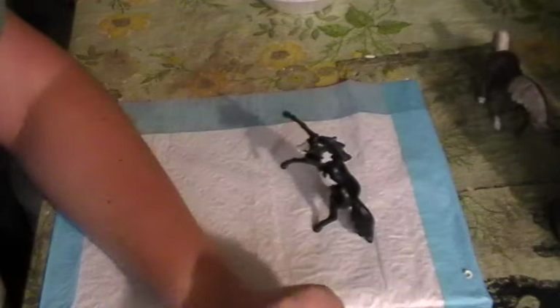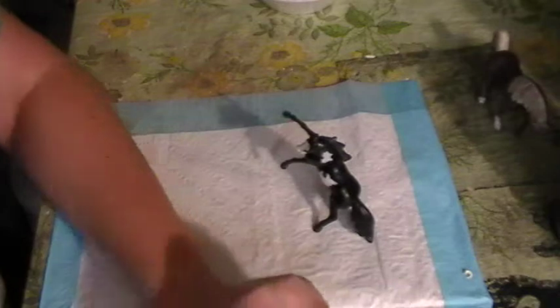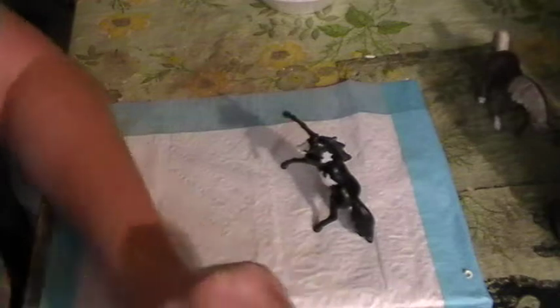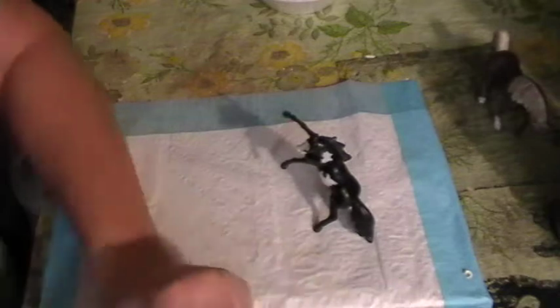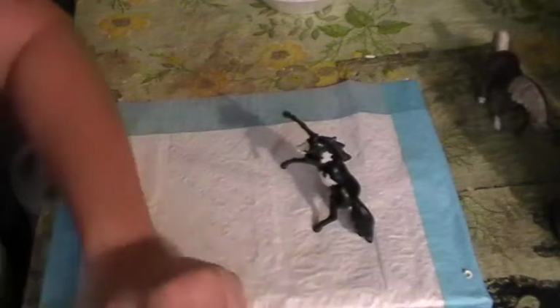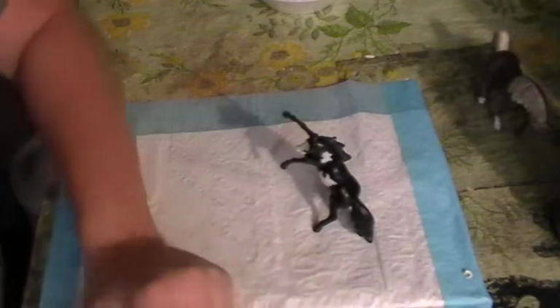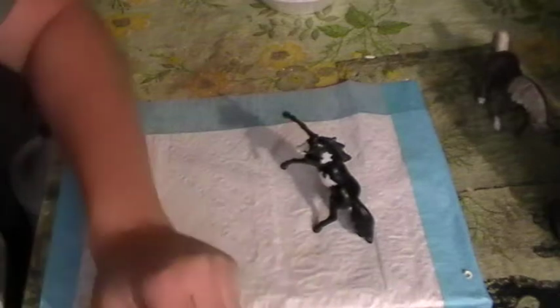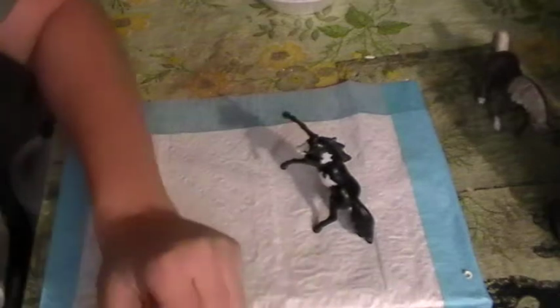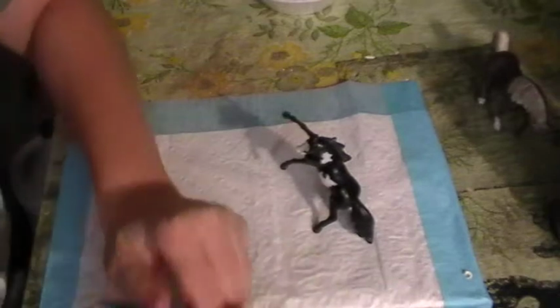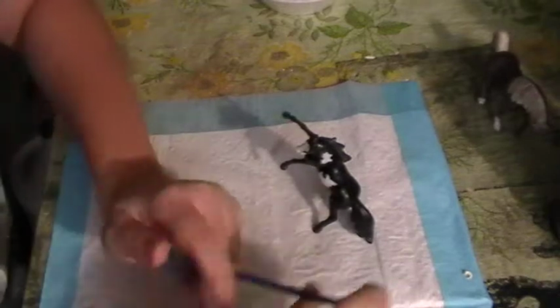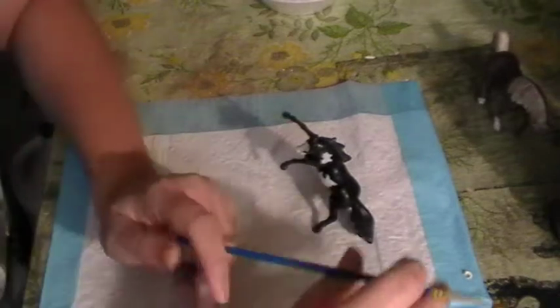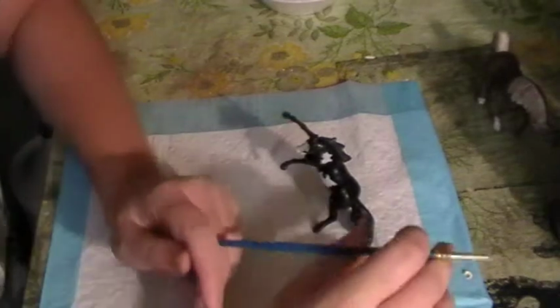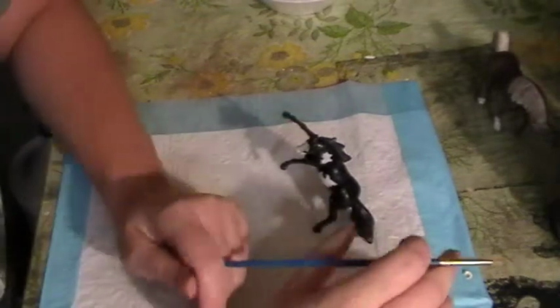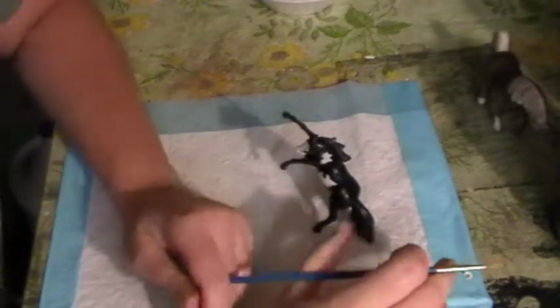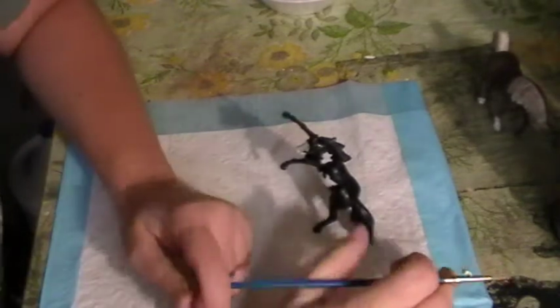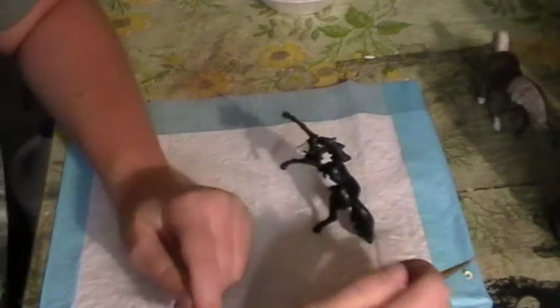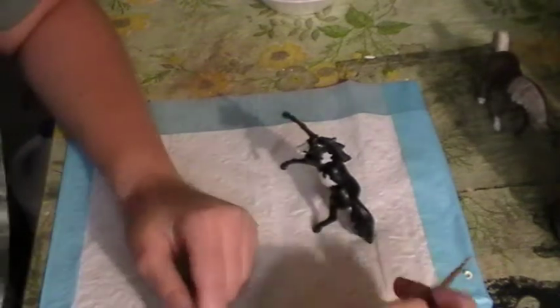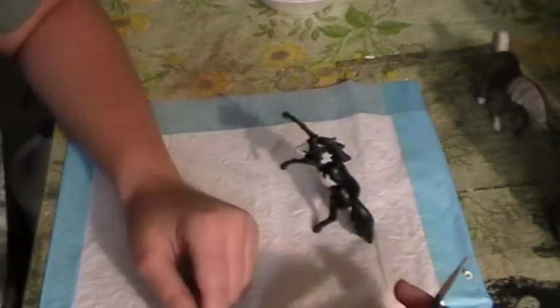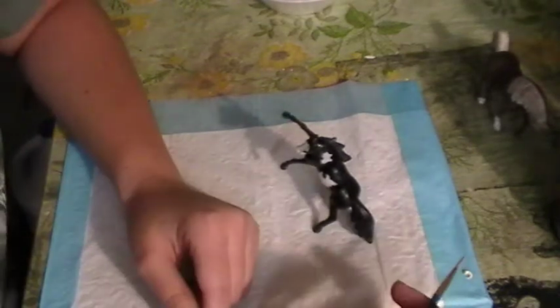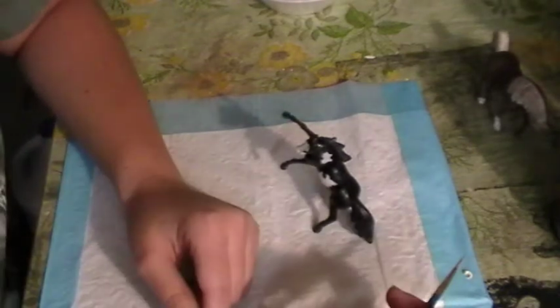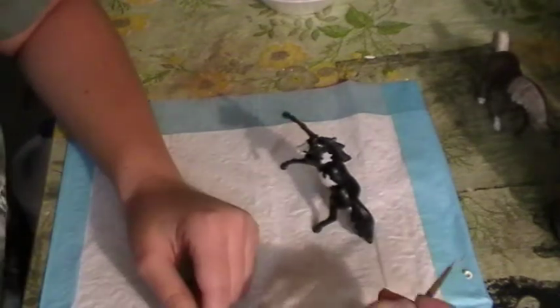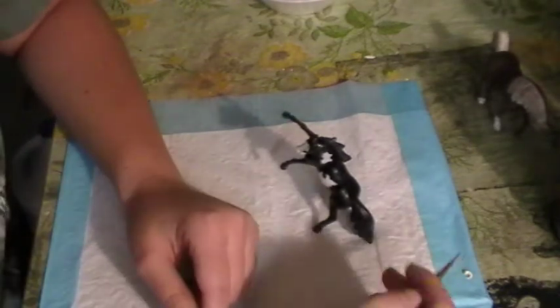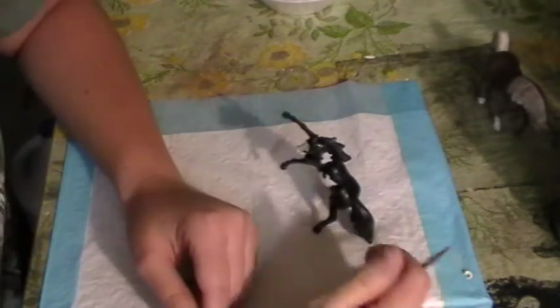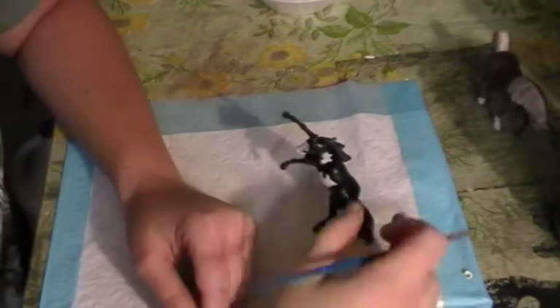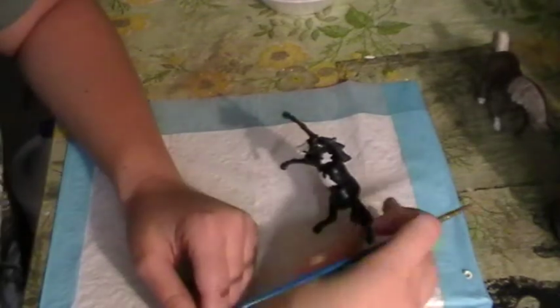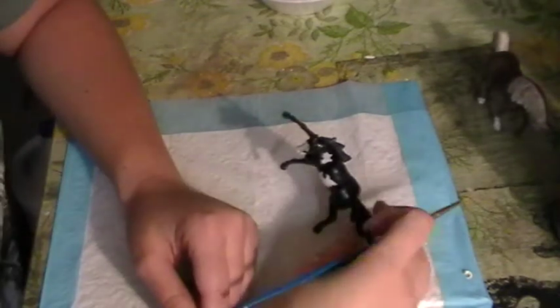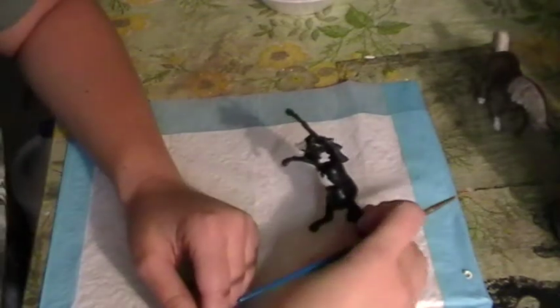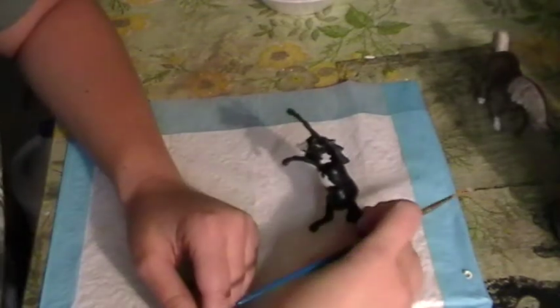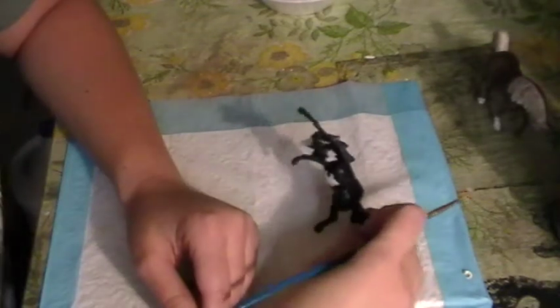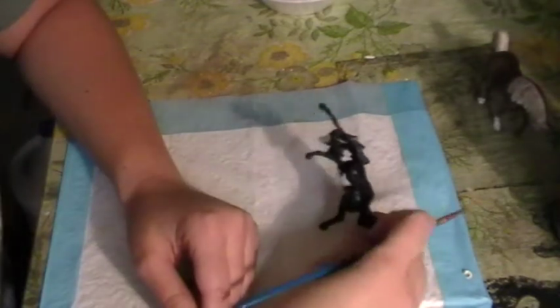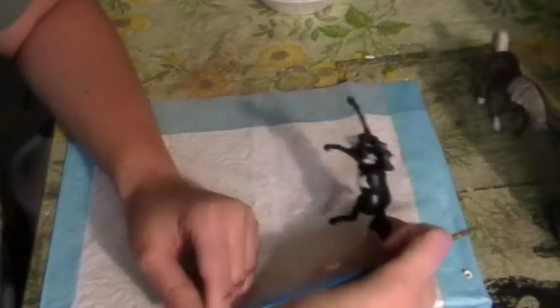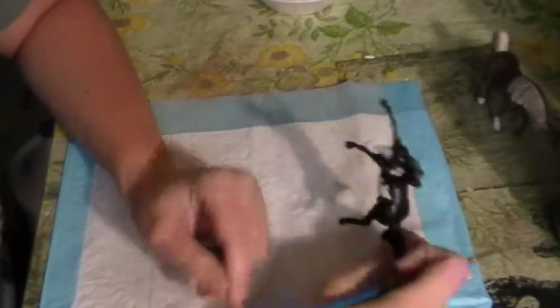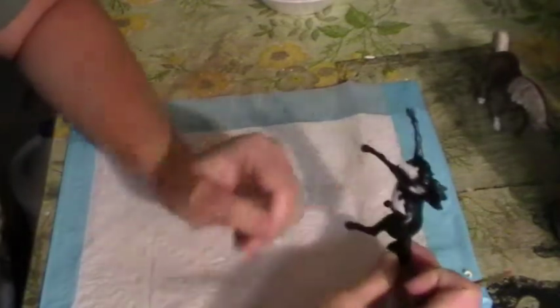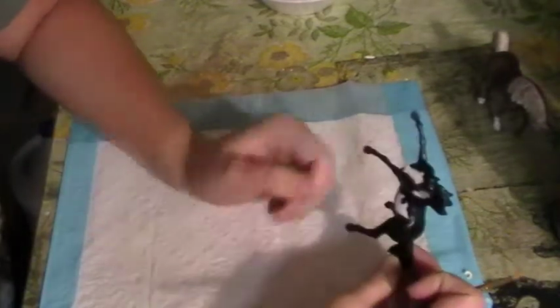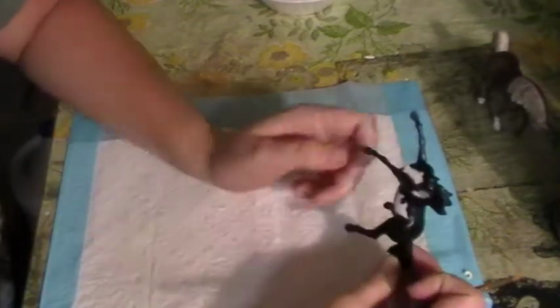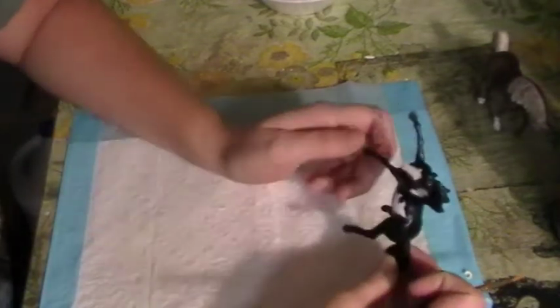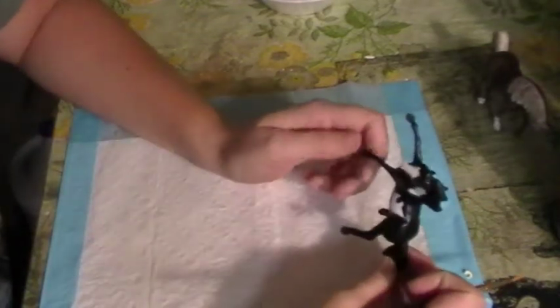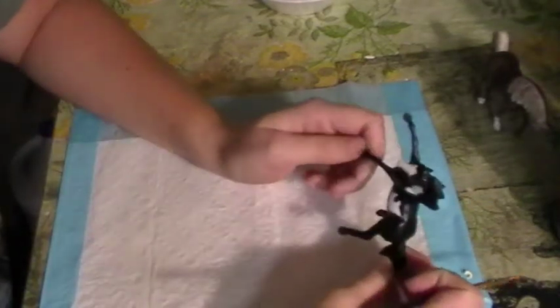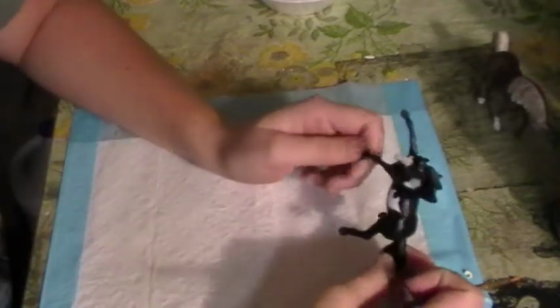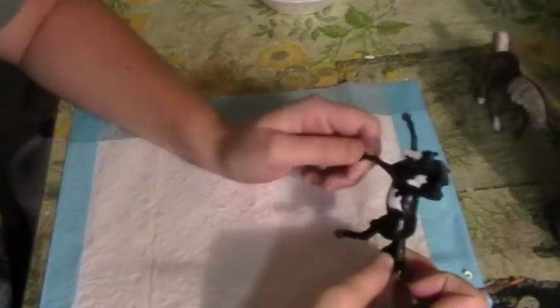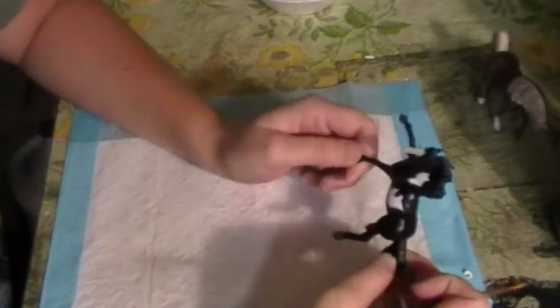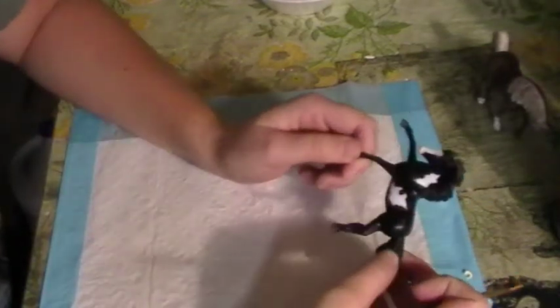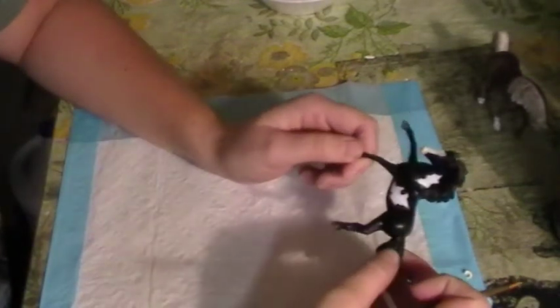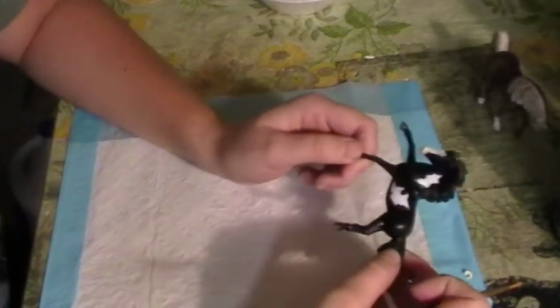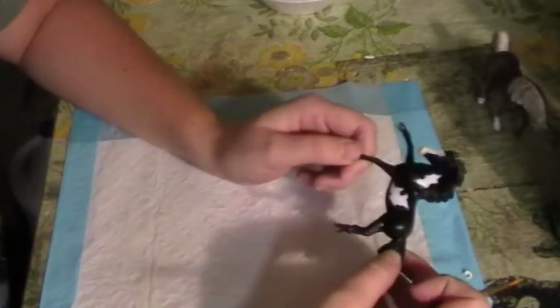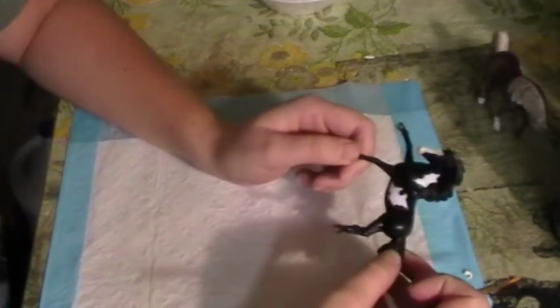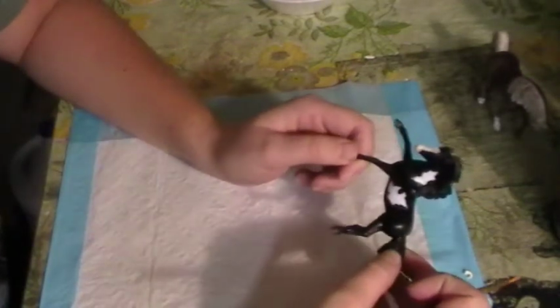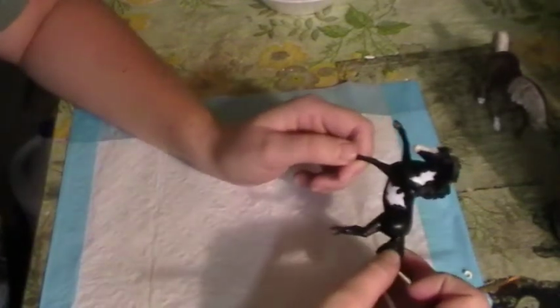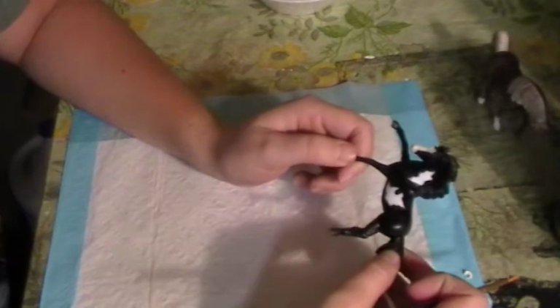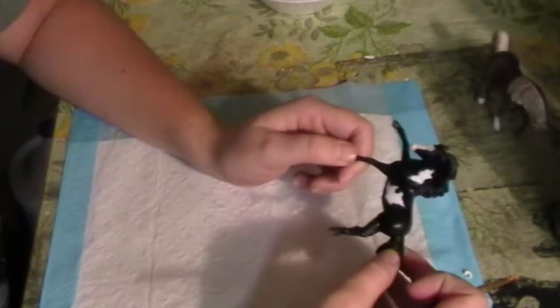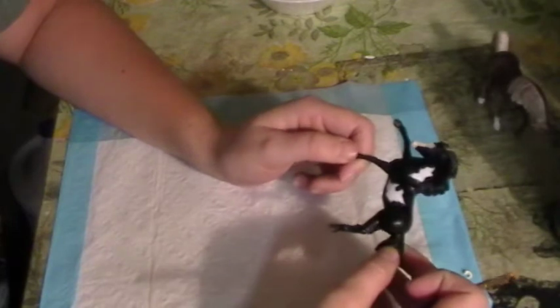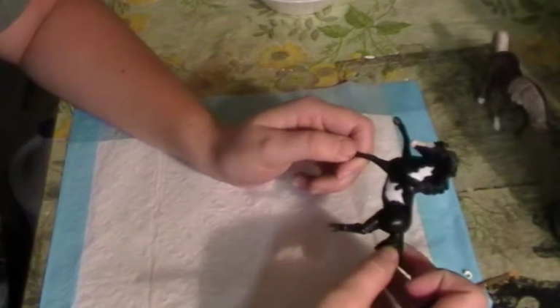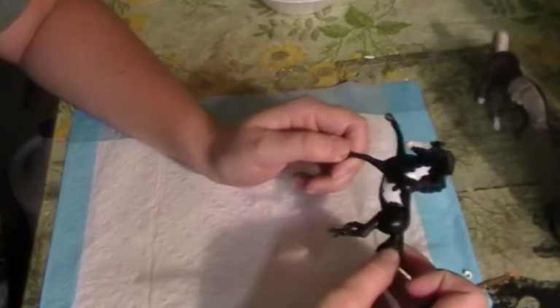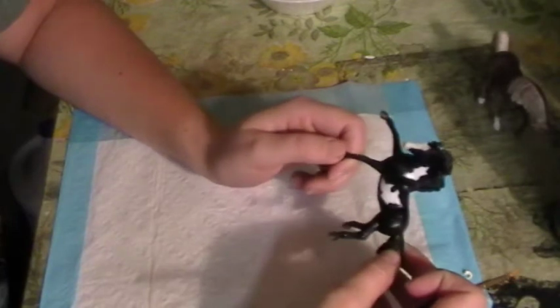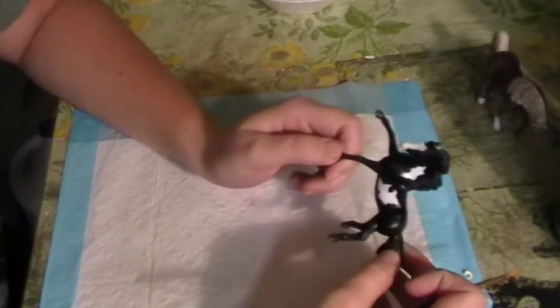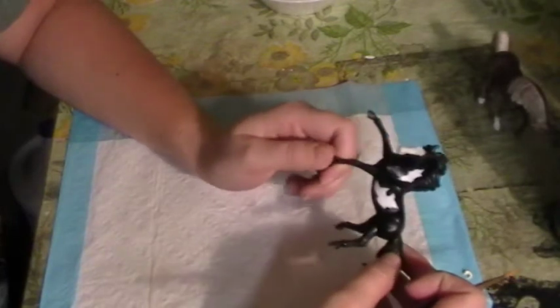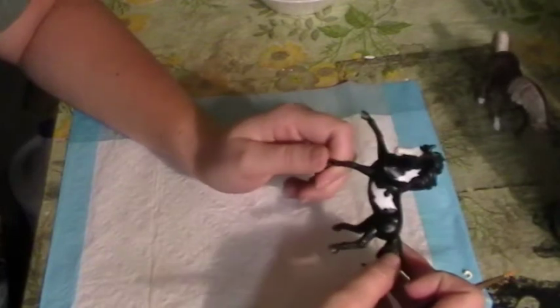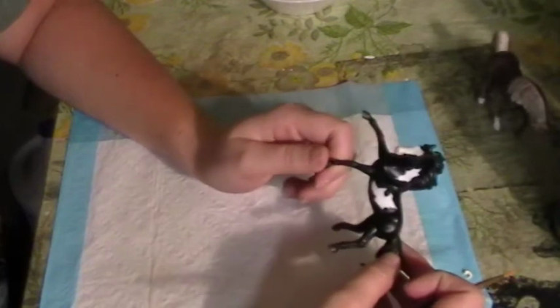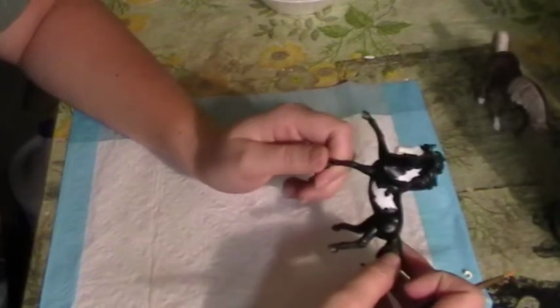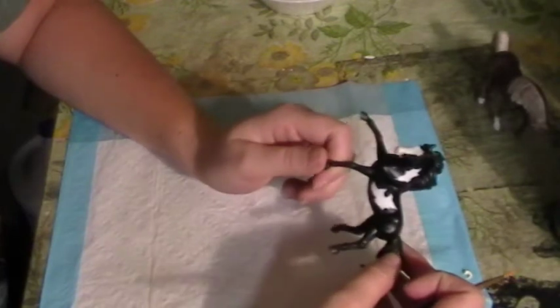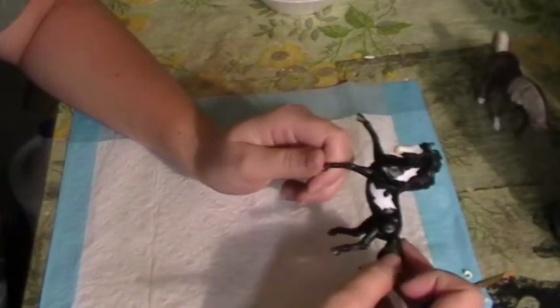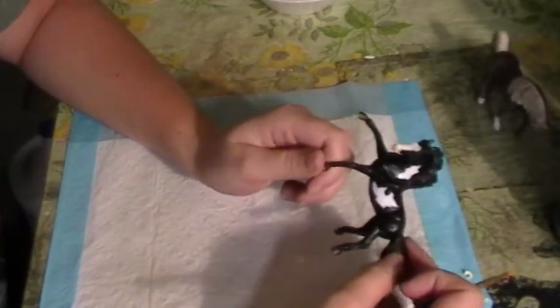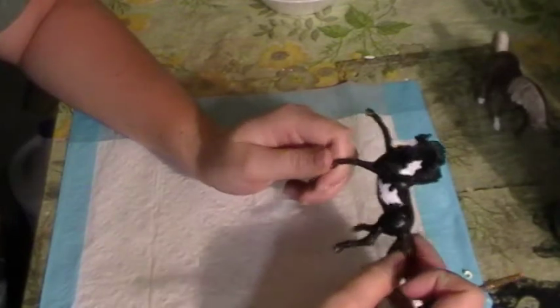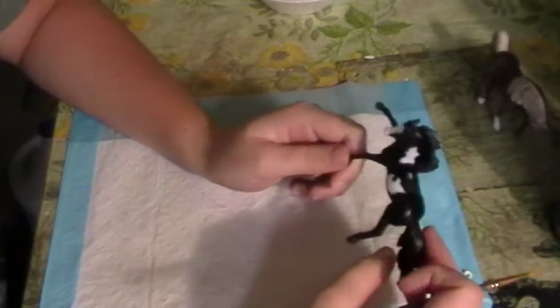Hi there guys. Today I'm going to be talking to you a little bit about fixing original finish models.